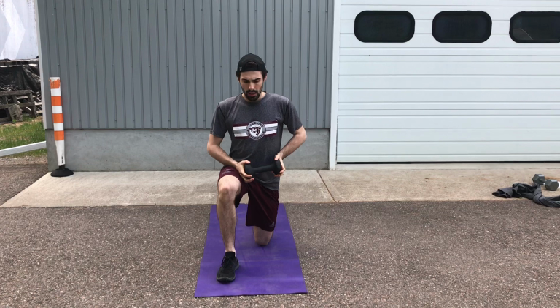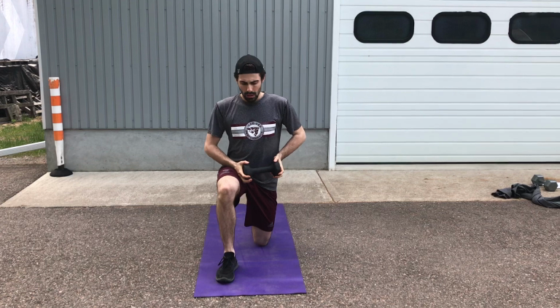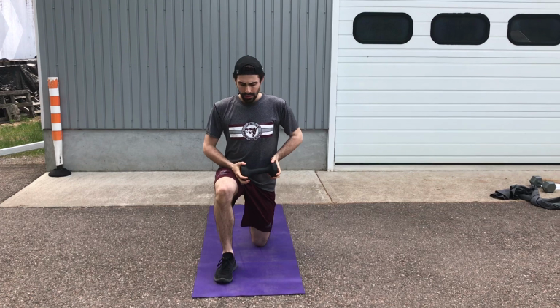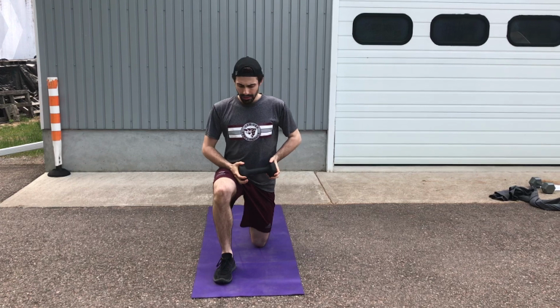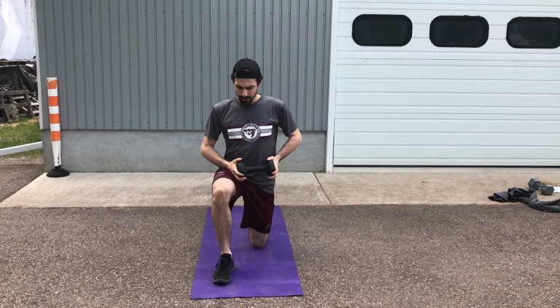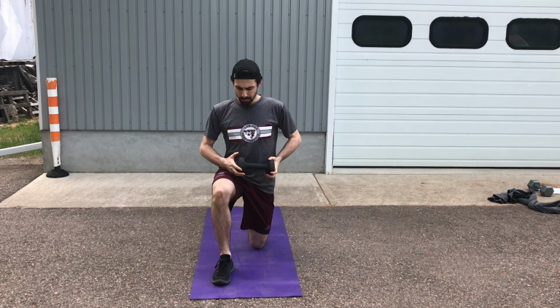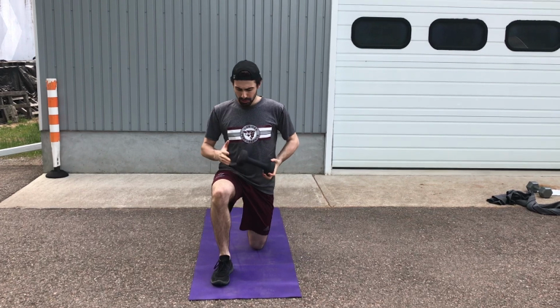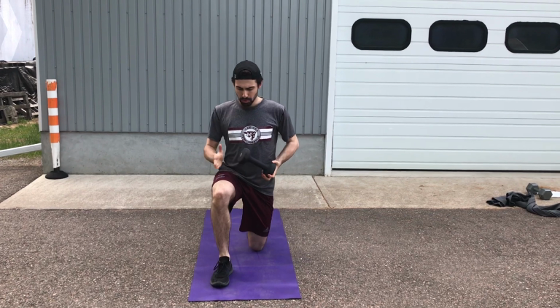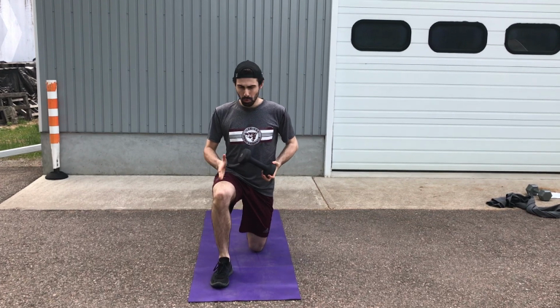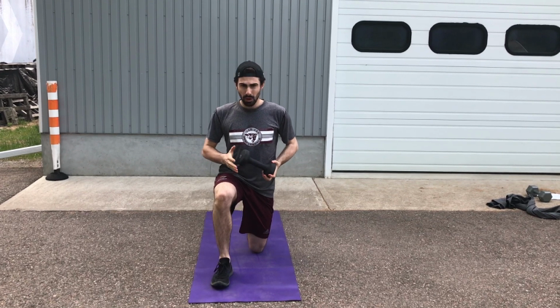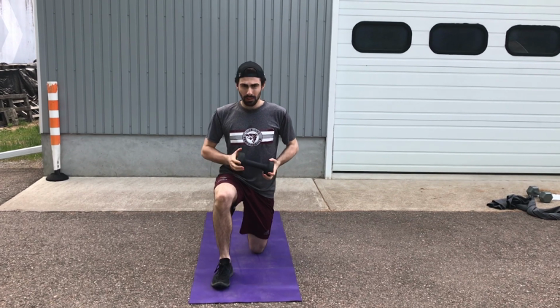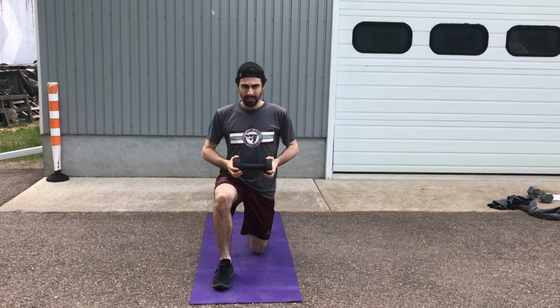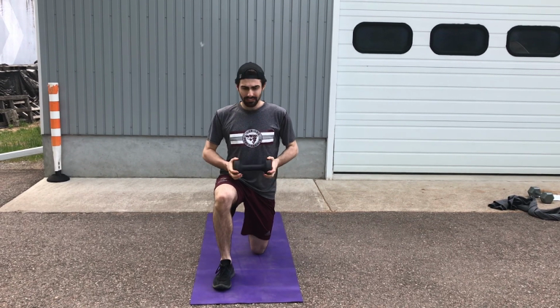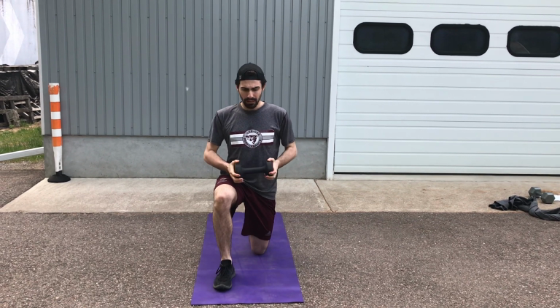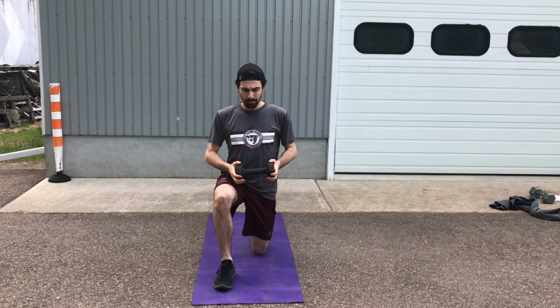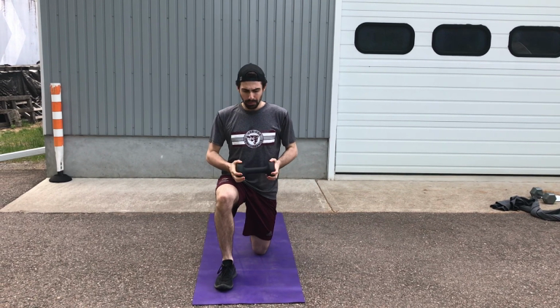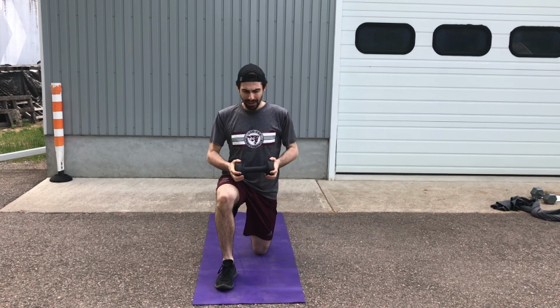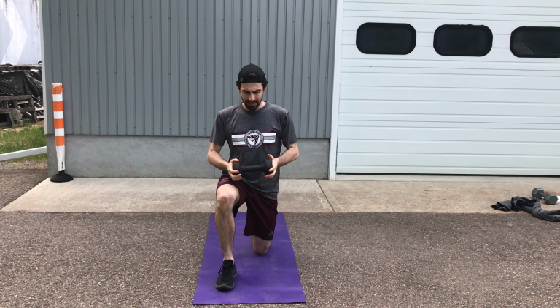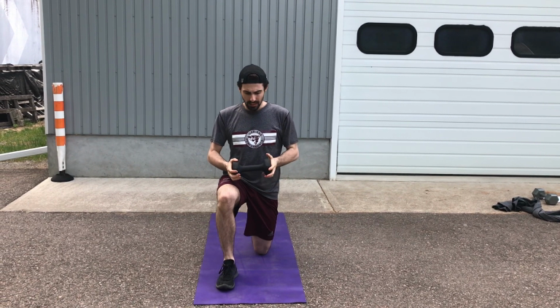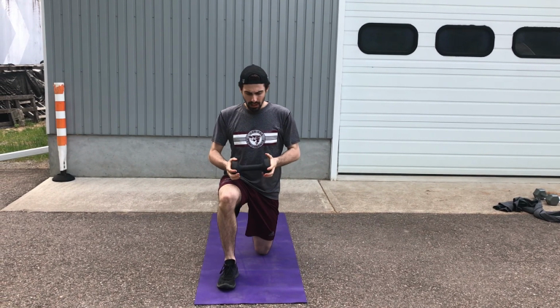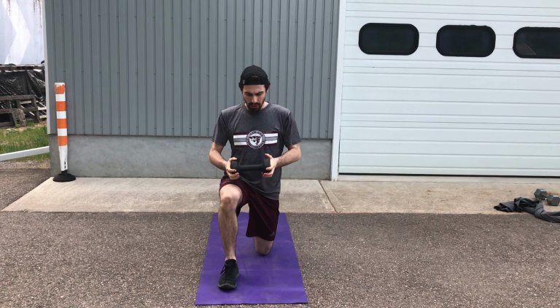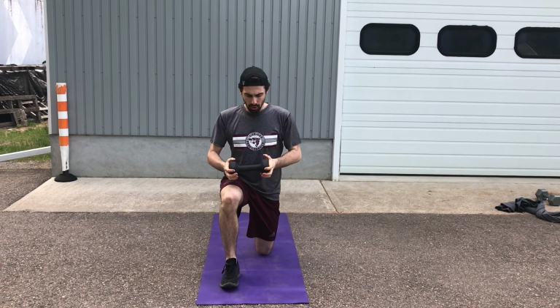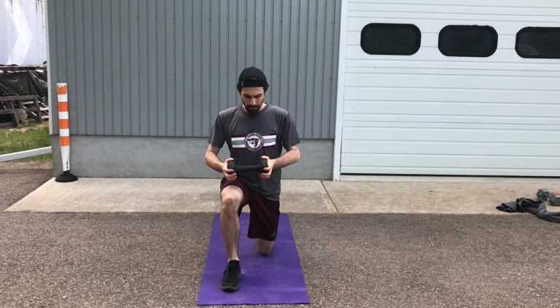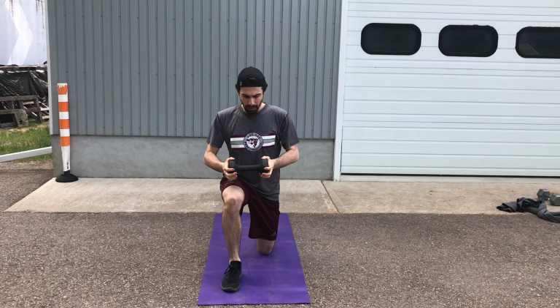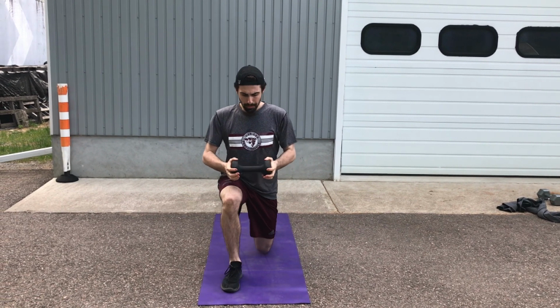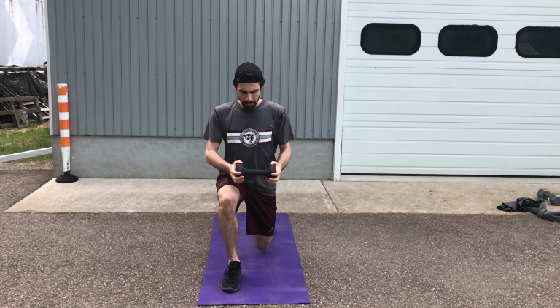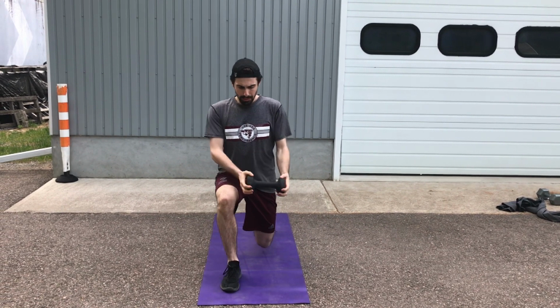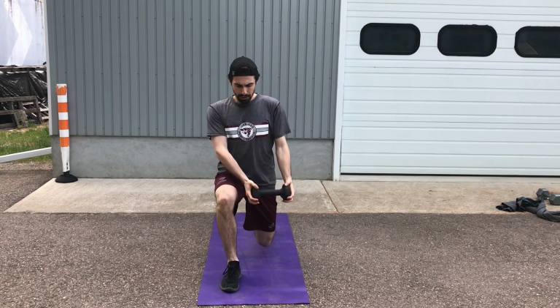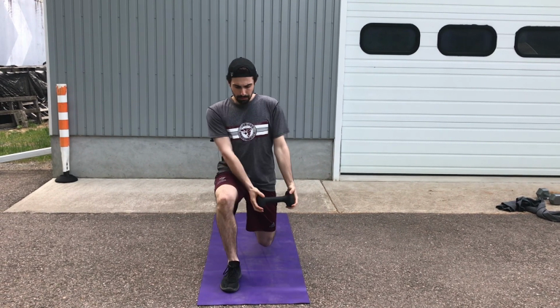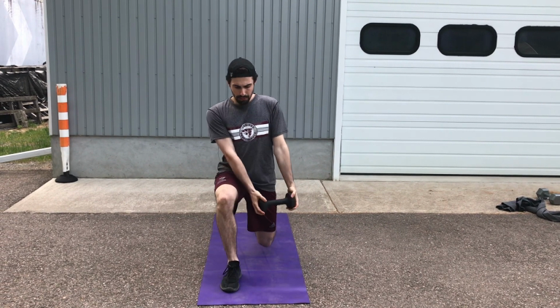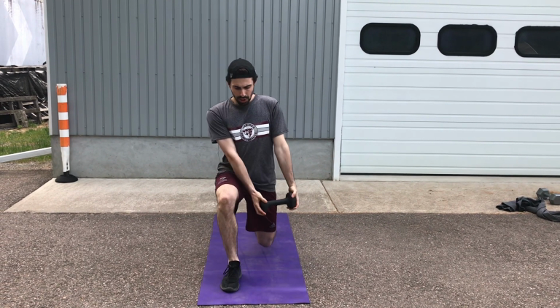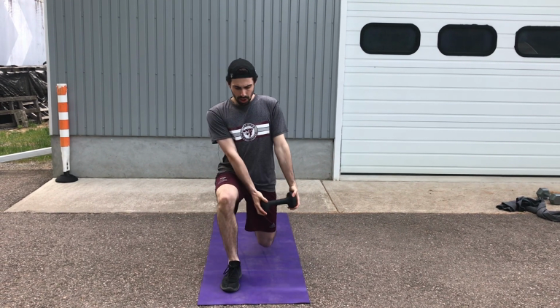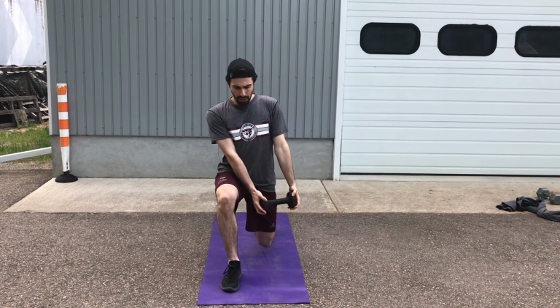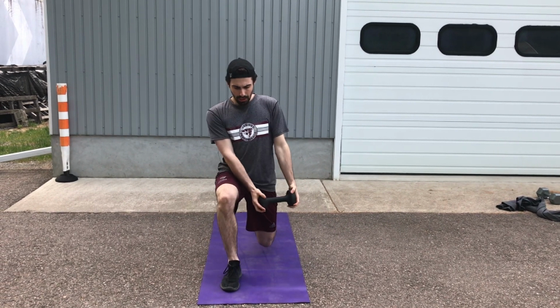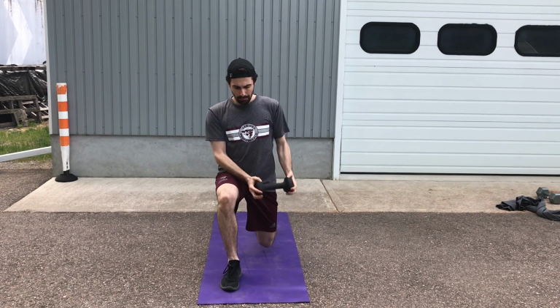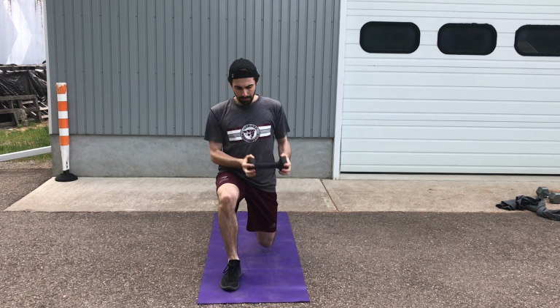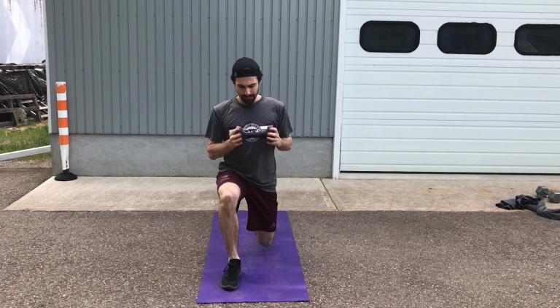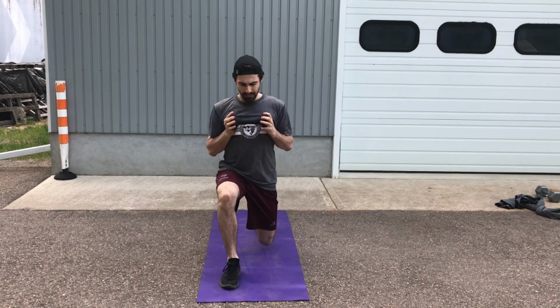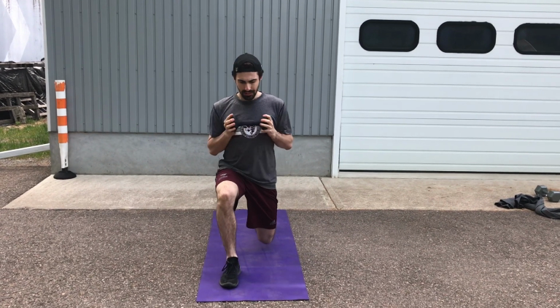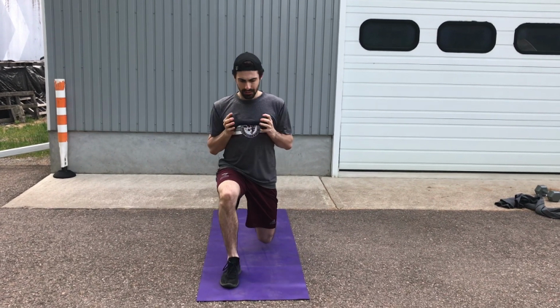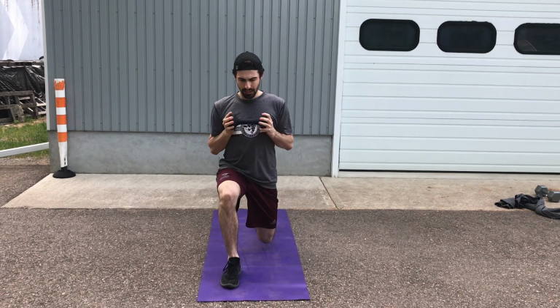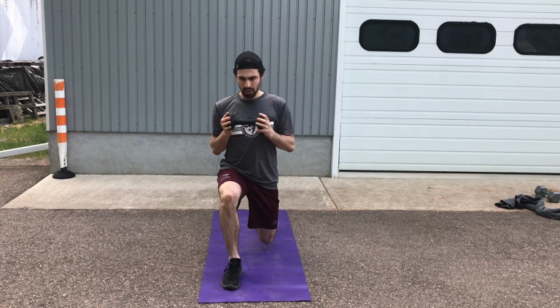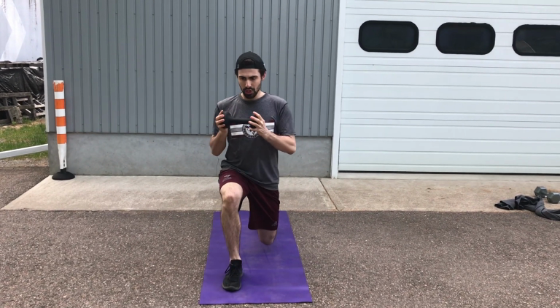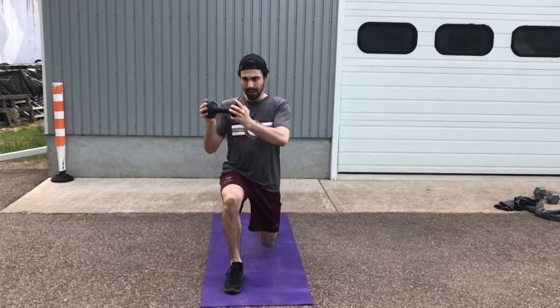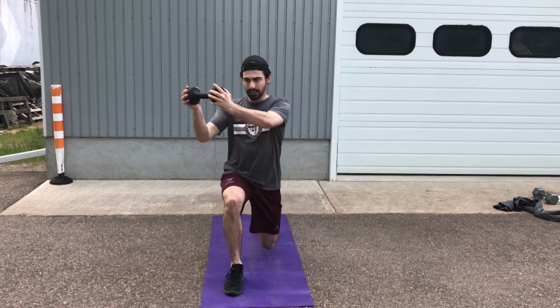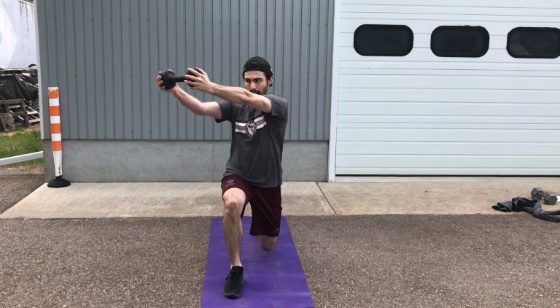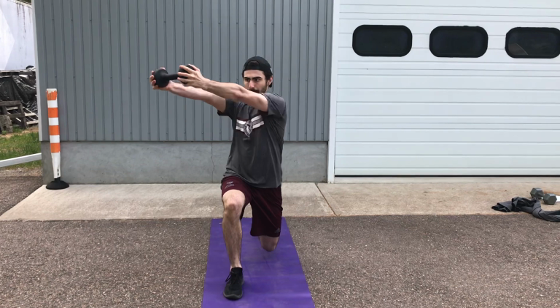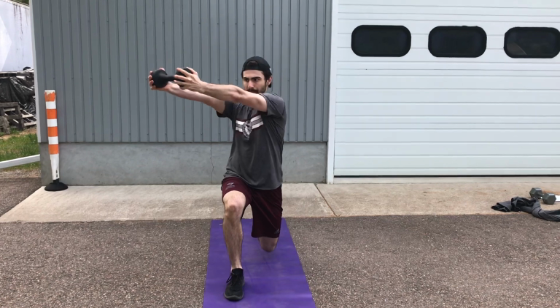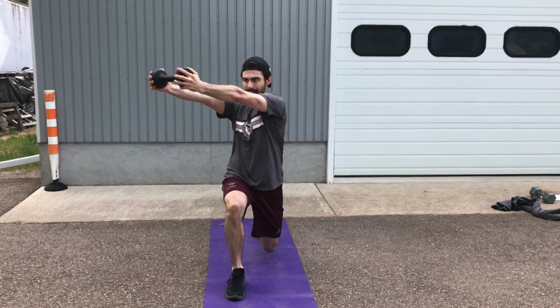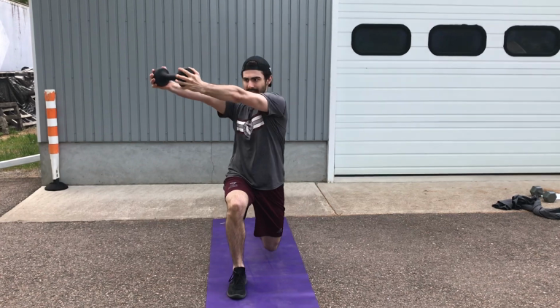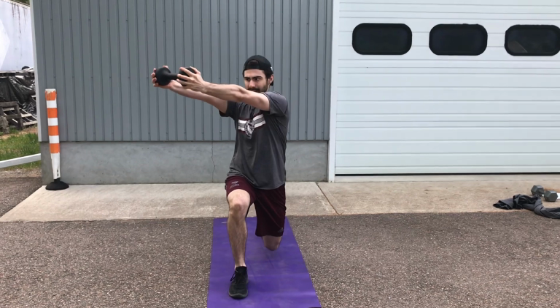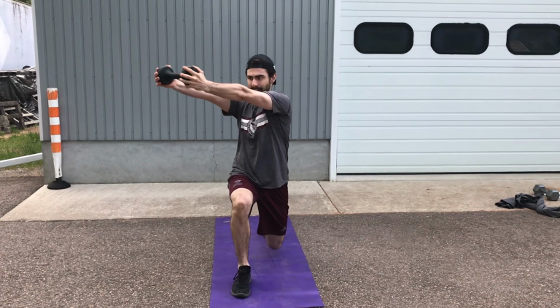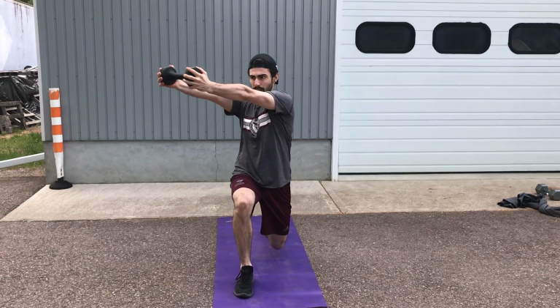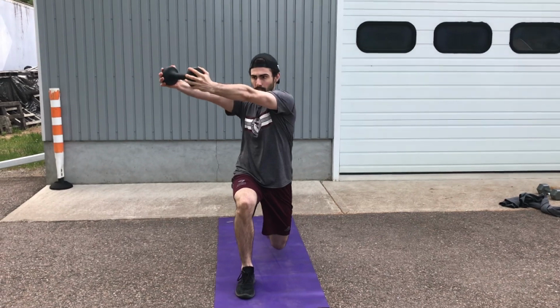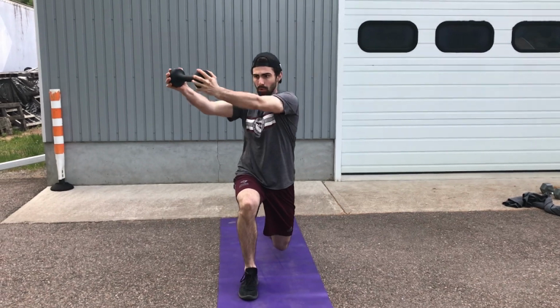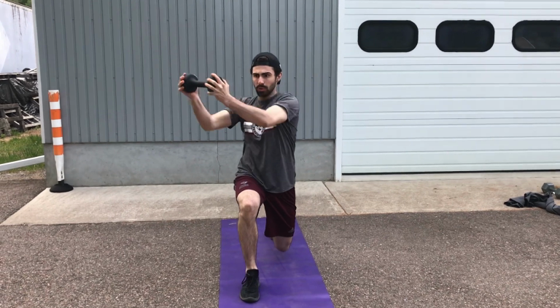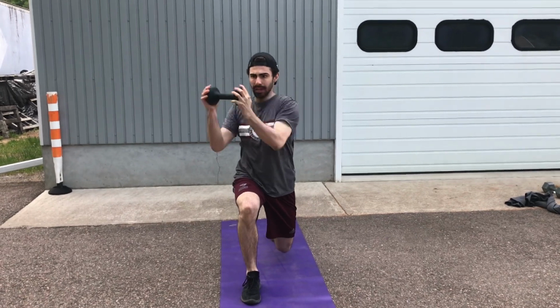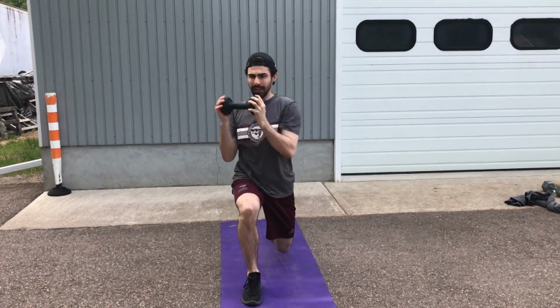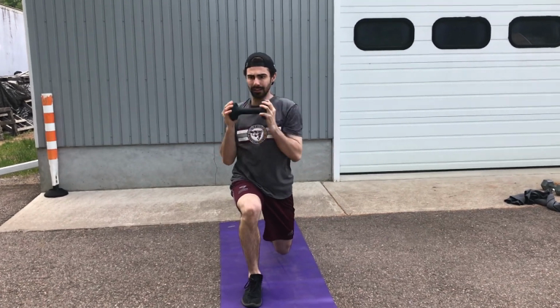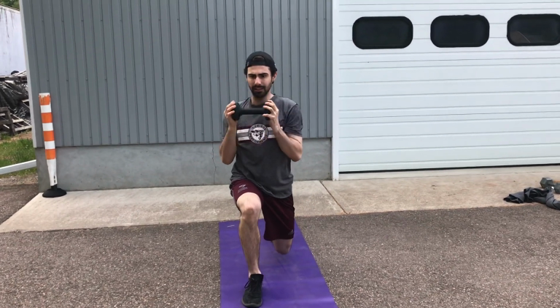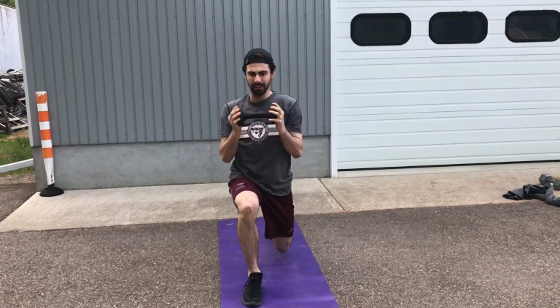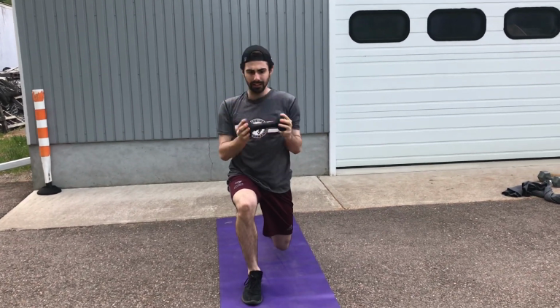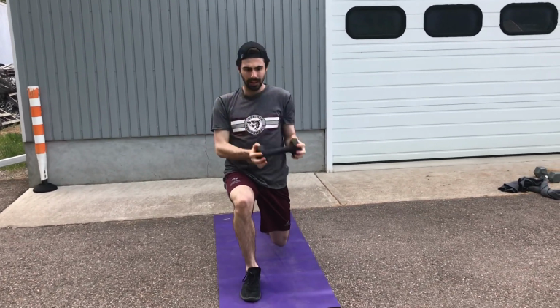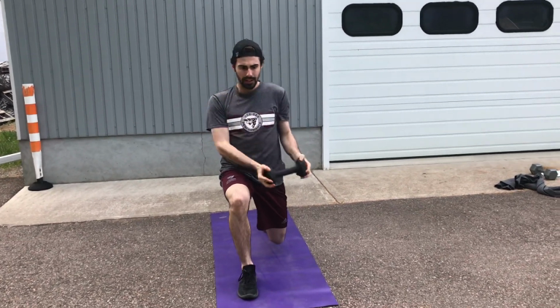Split squat, lift and press. So I'm up in this position, I'm lifting it to the chest, I'm pressing it out, rotating to the side.